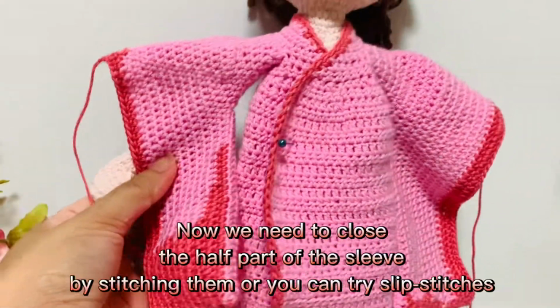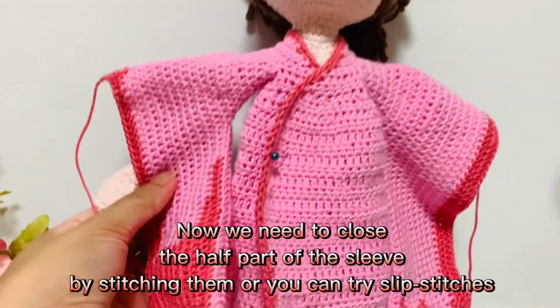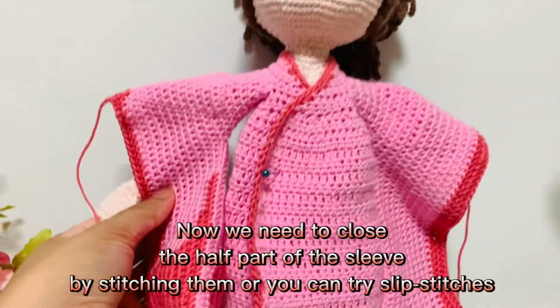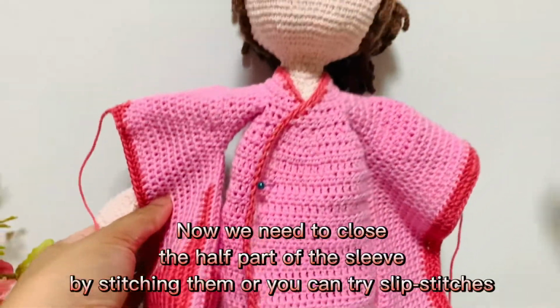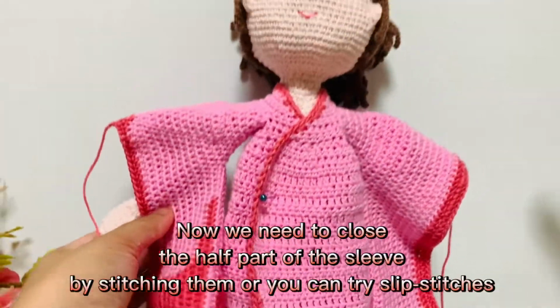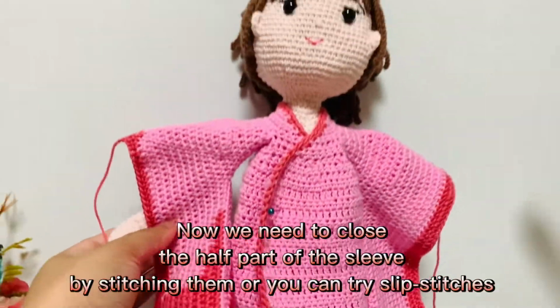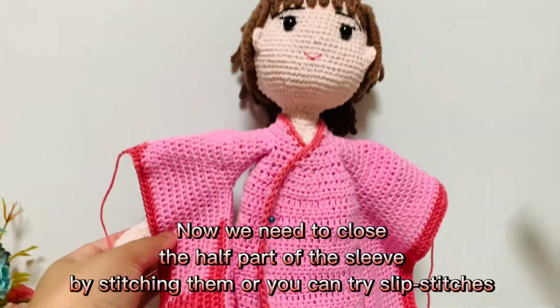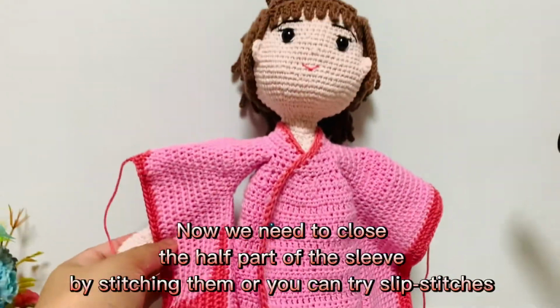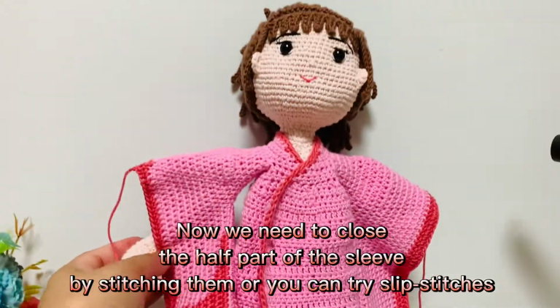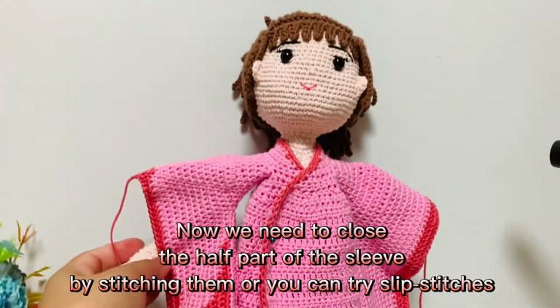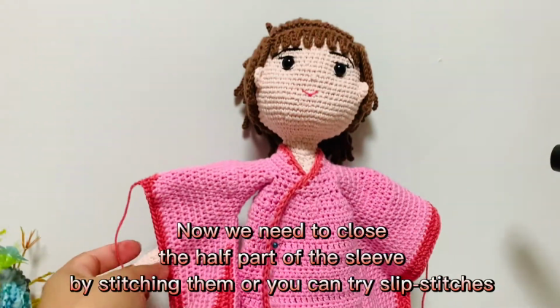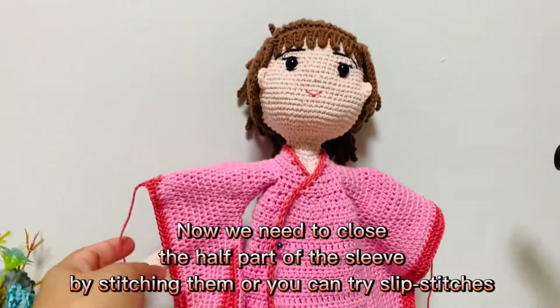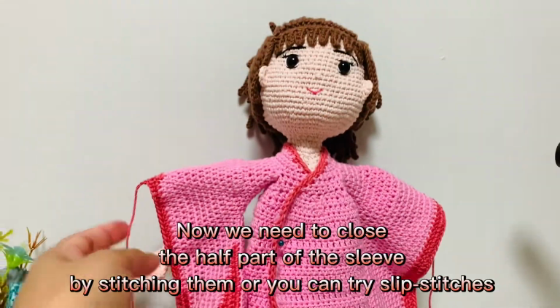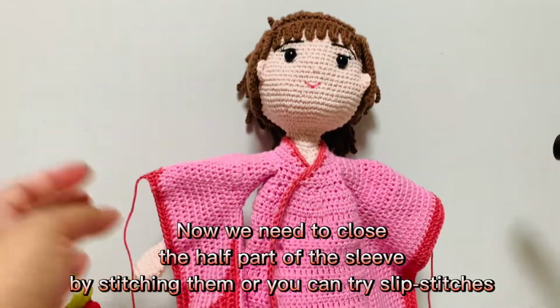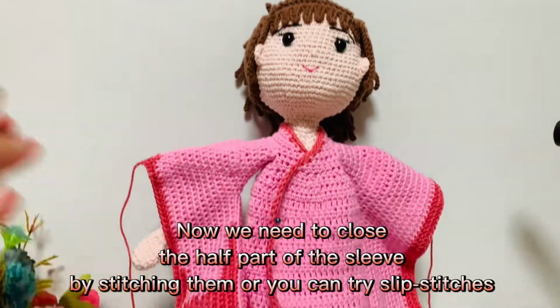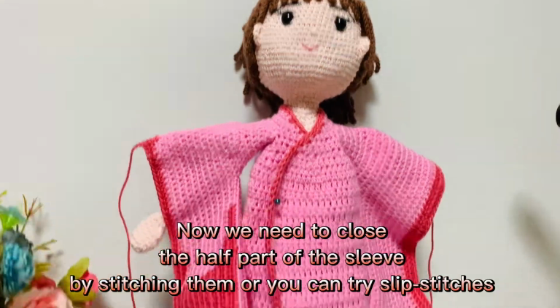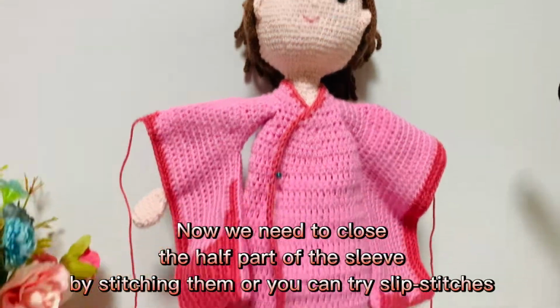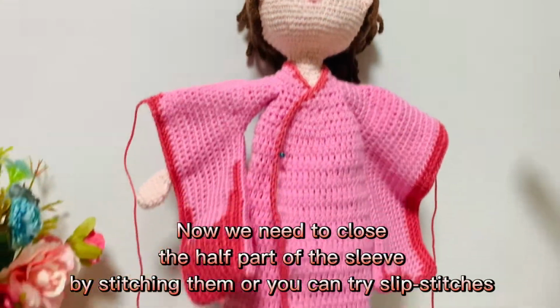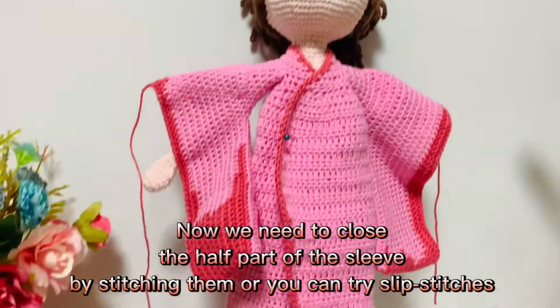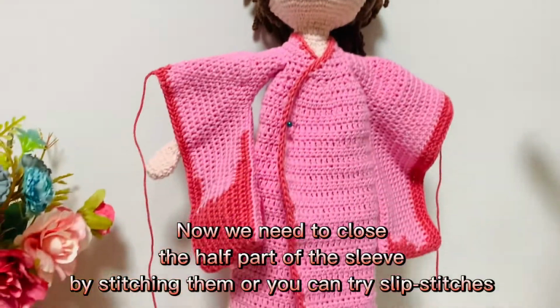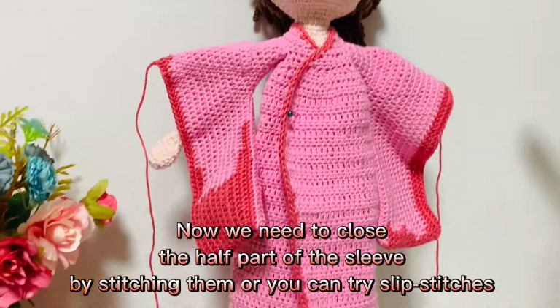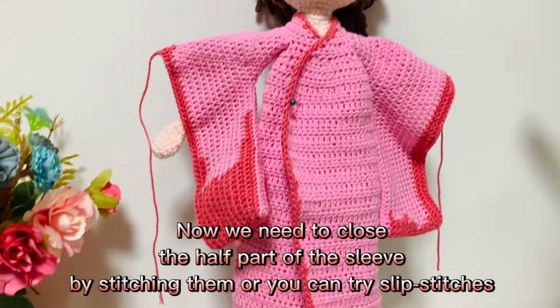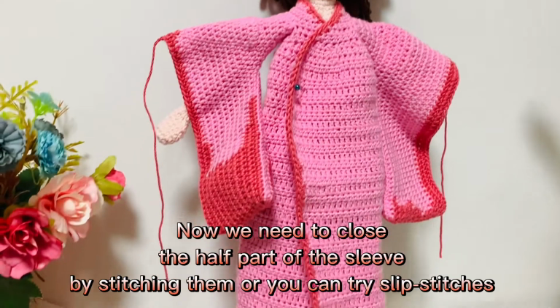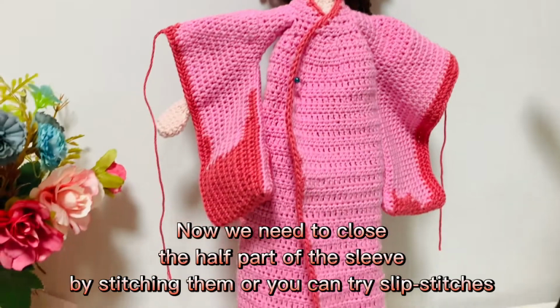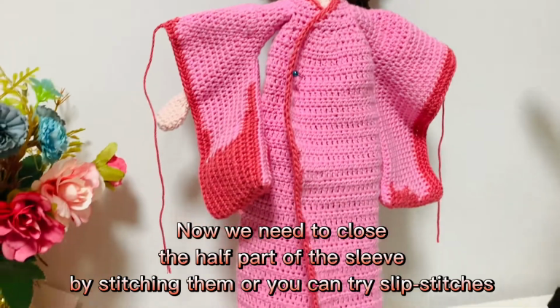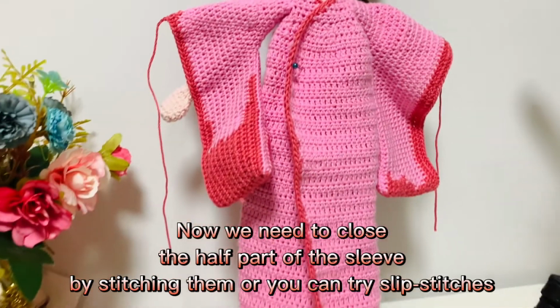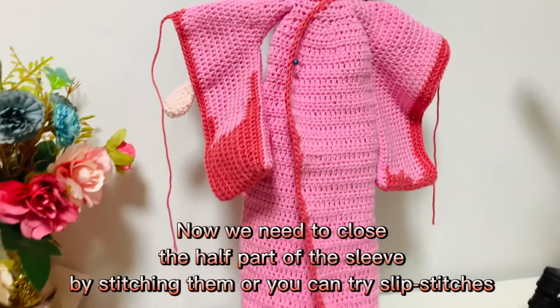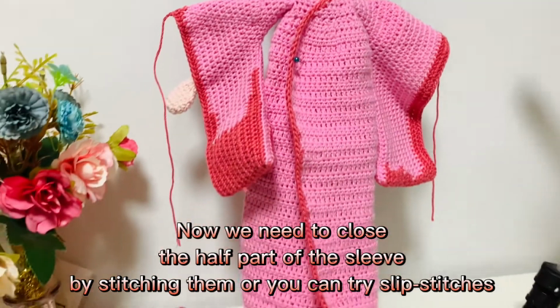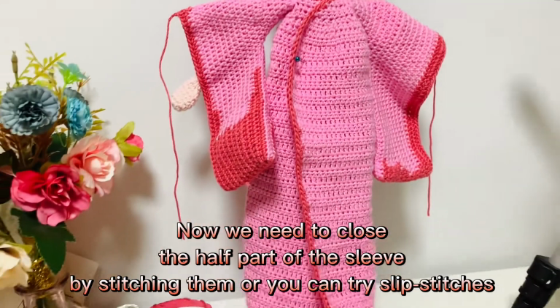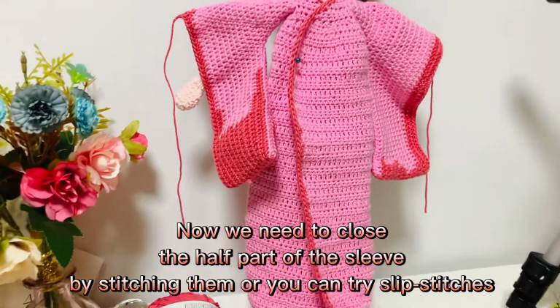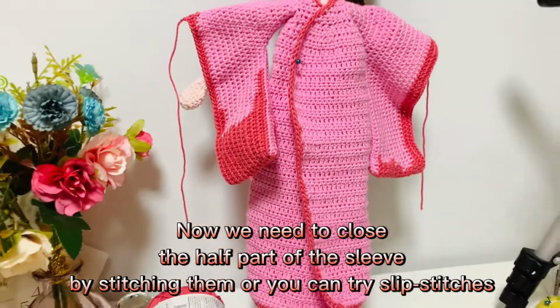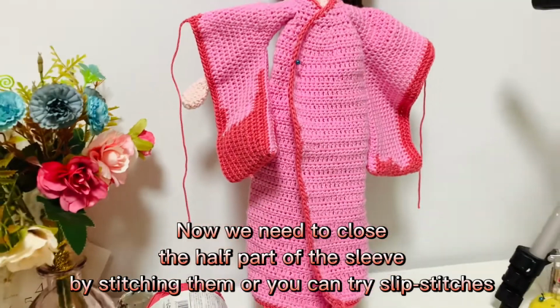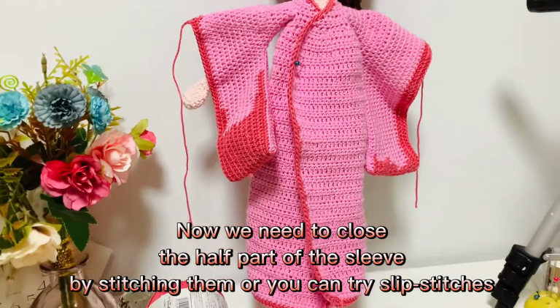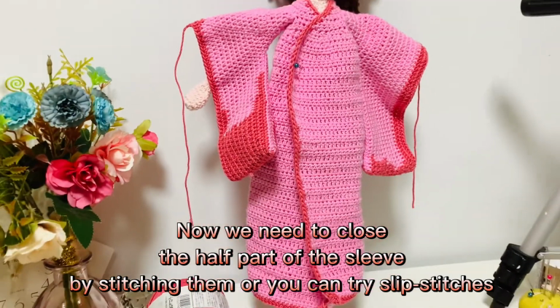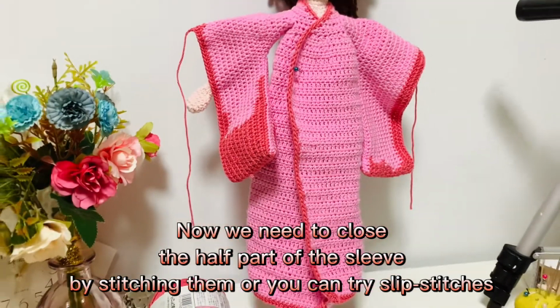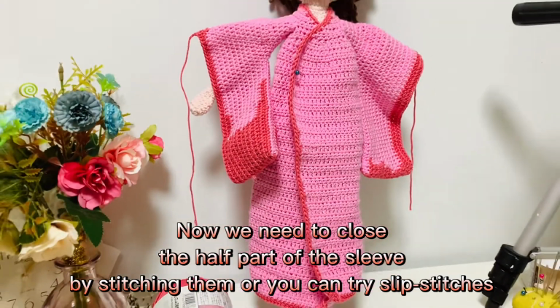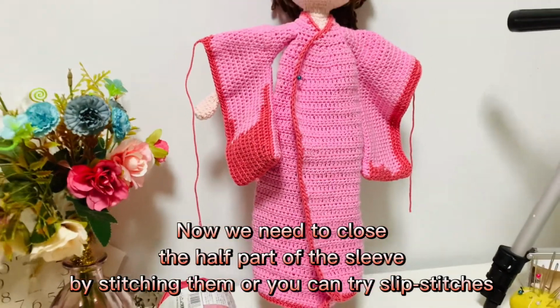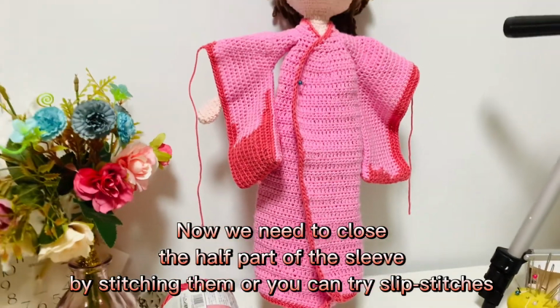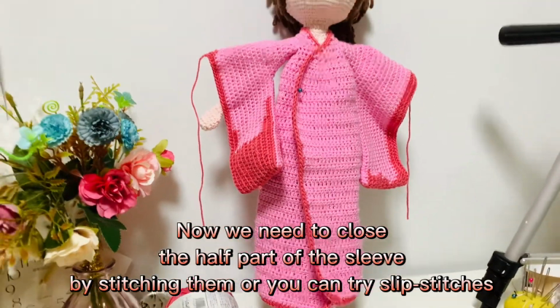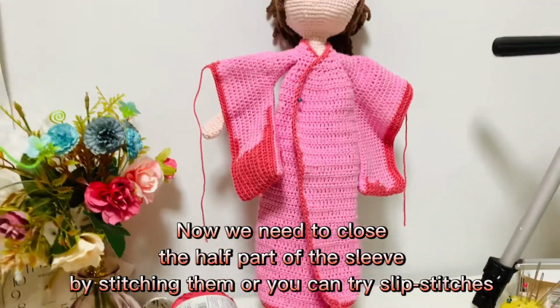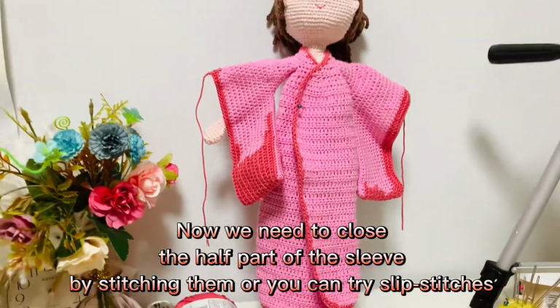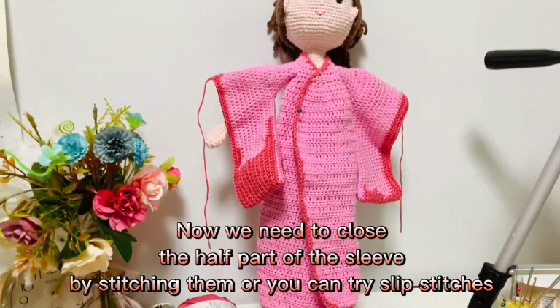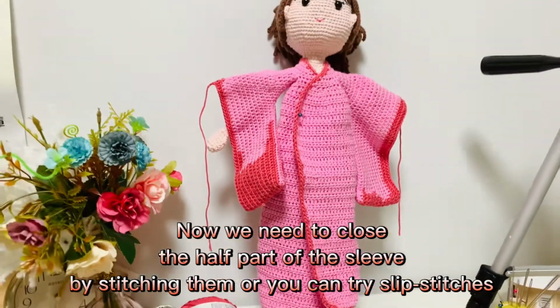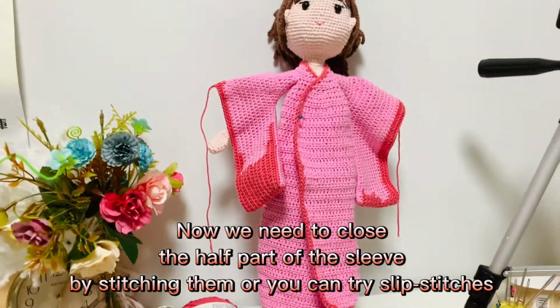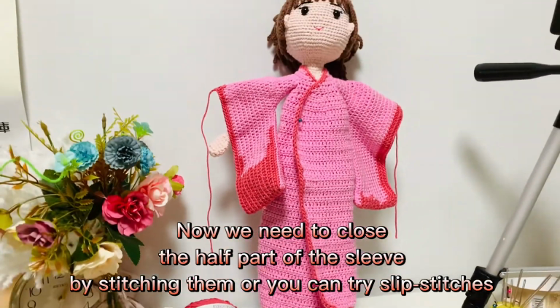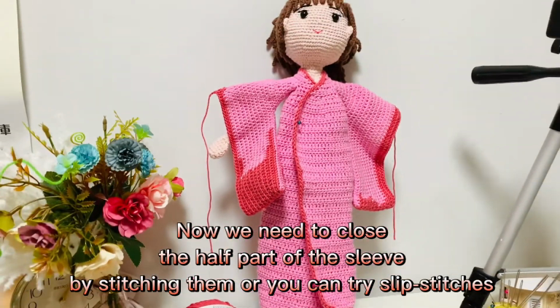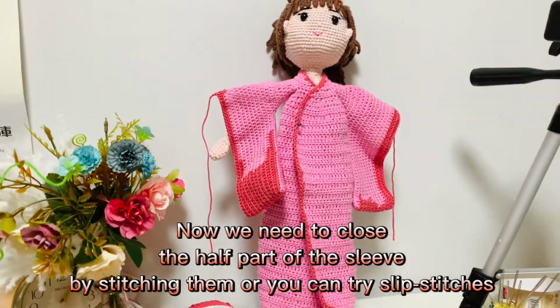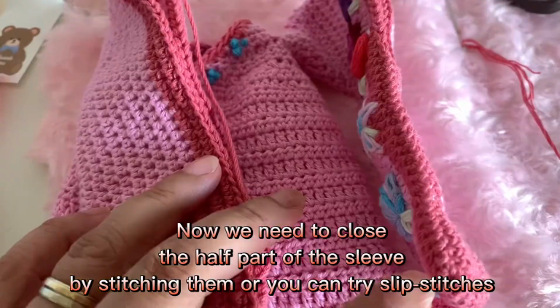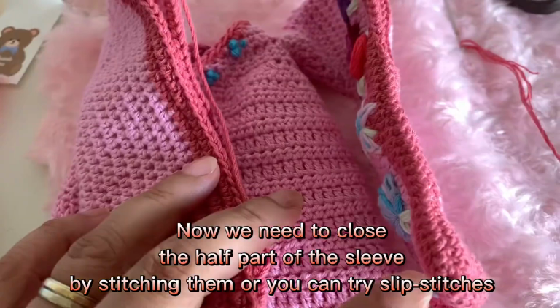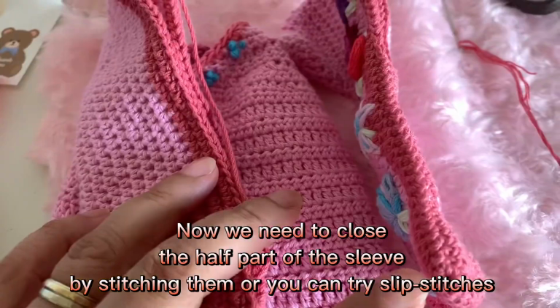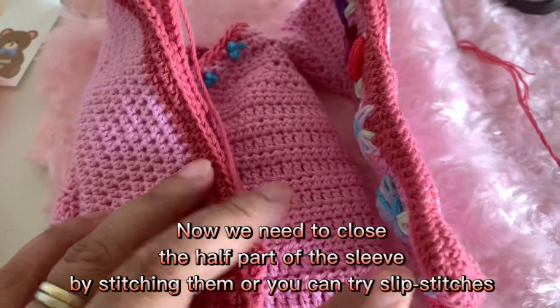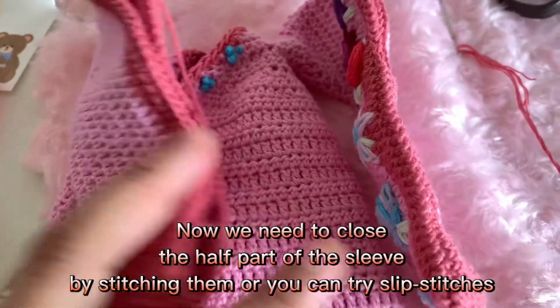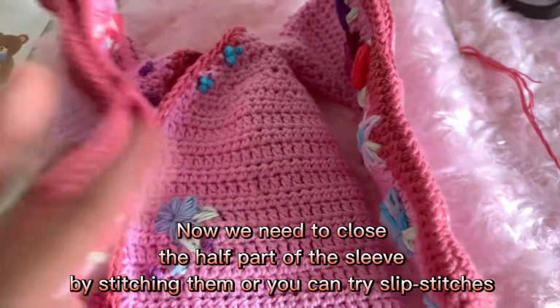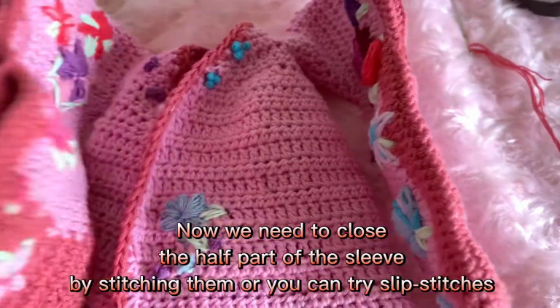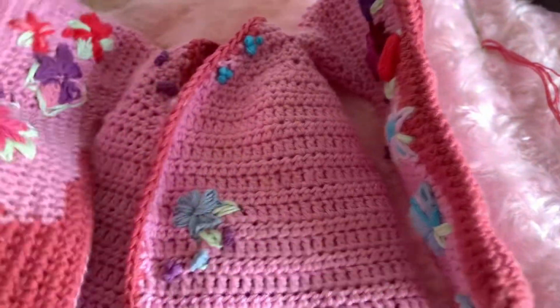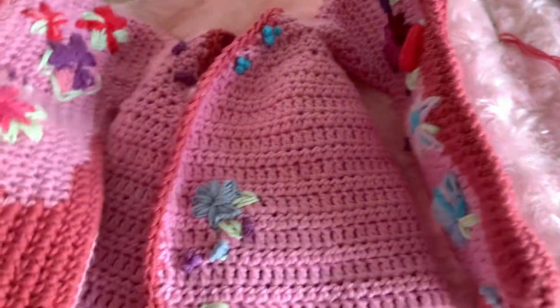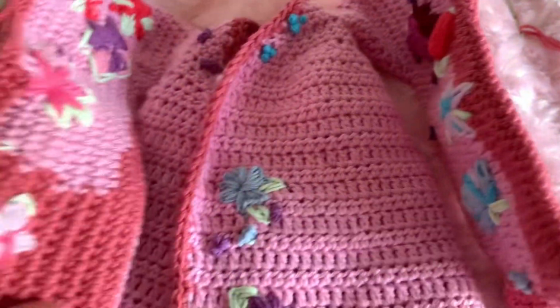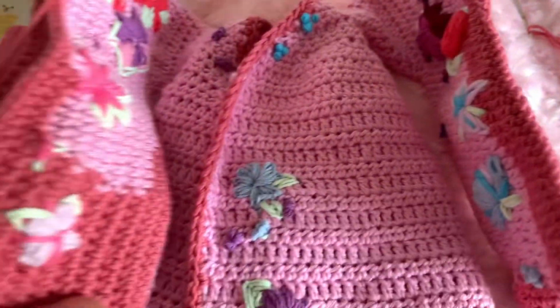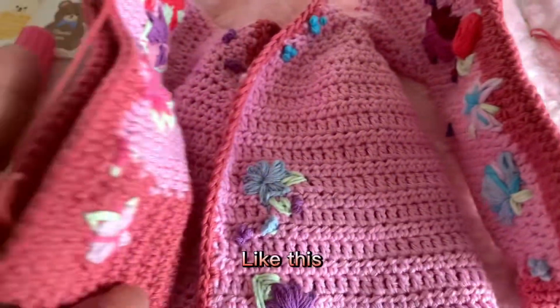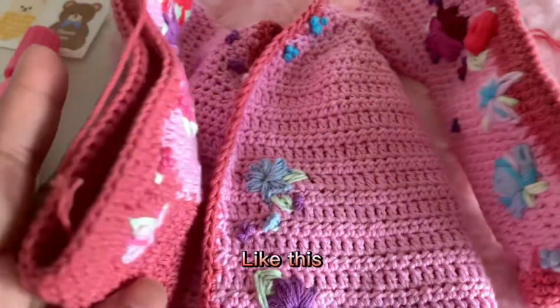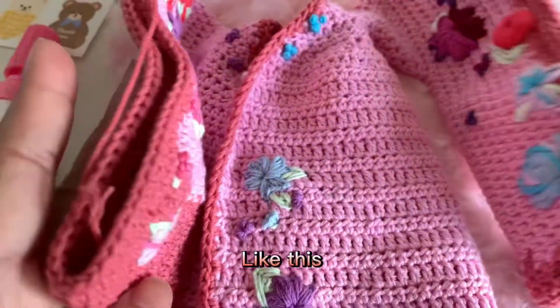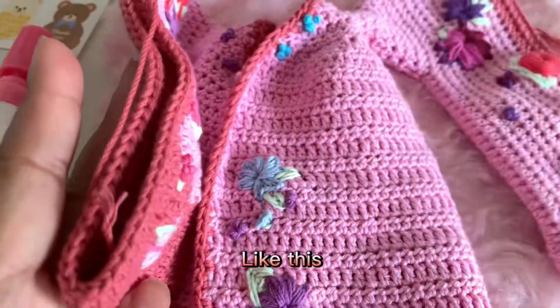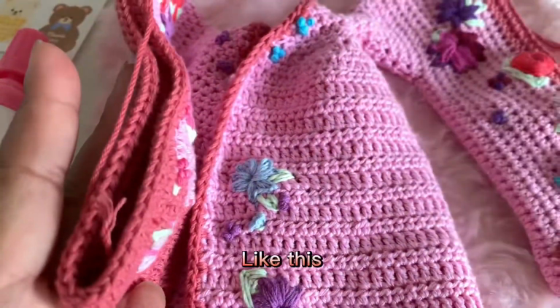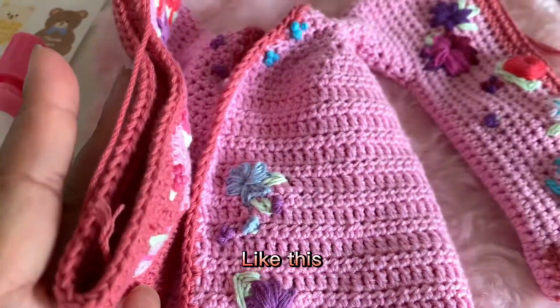We need to close the half part of the sleeve by stitching them together, or you can try slip stitches, like this.